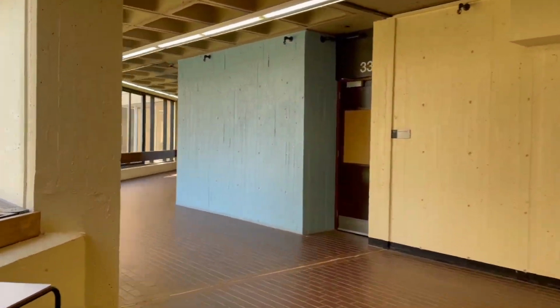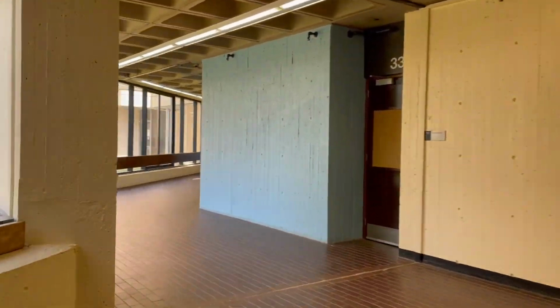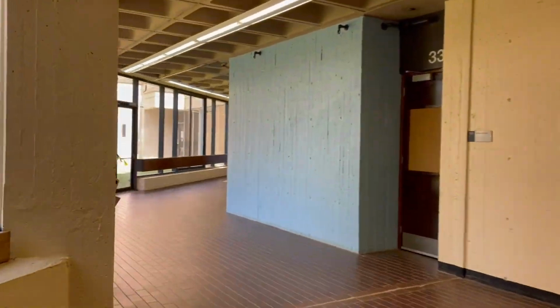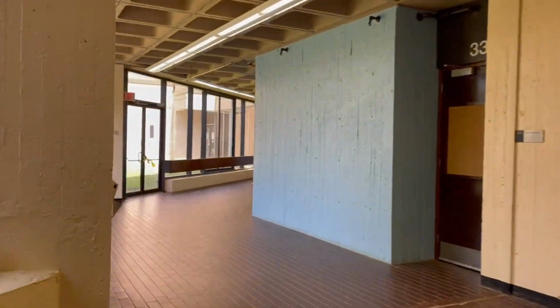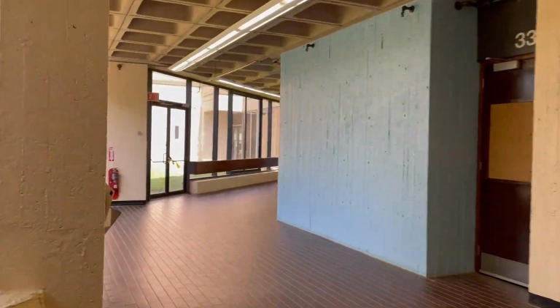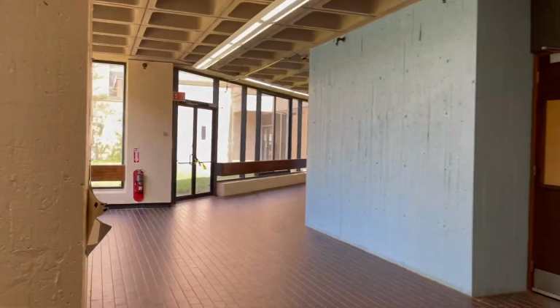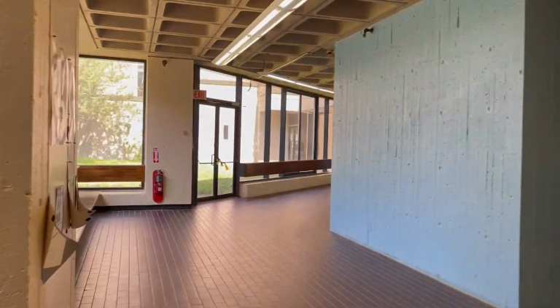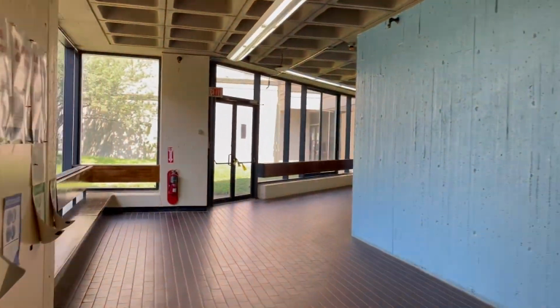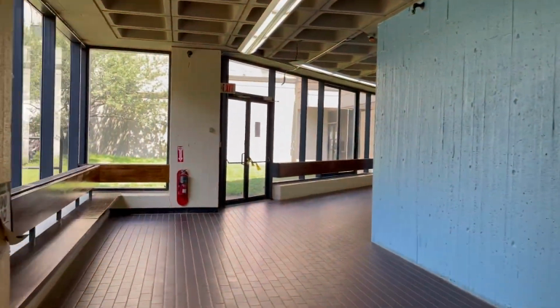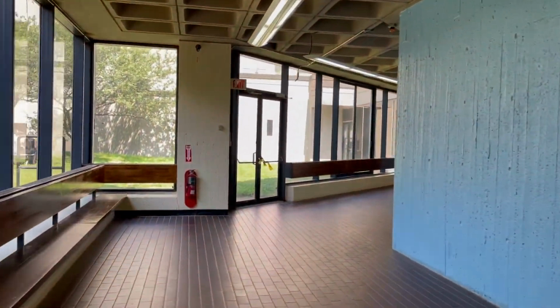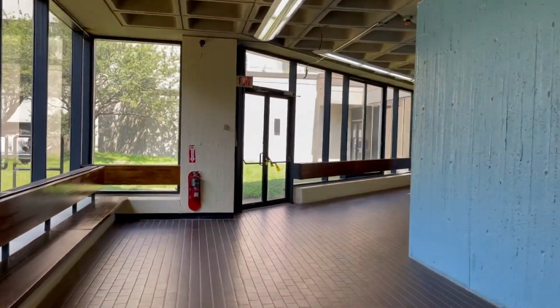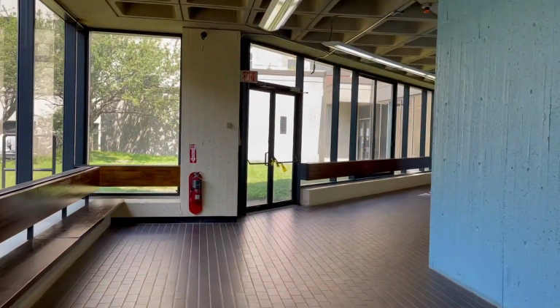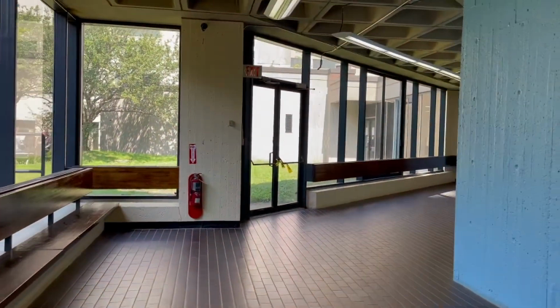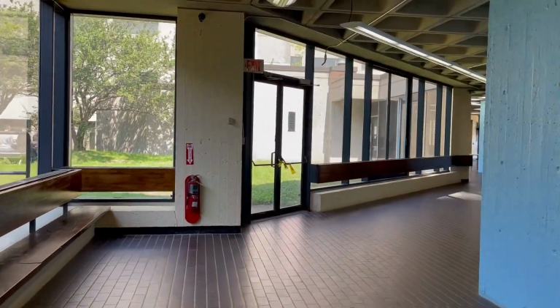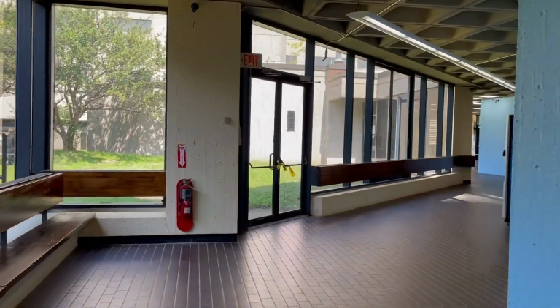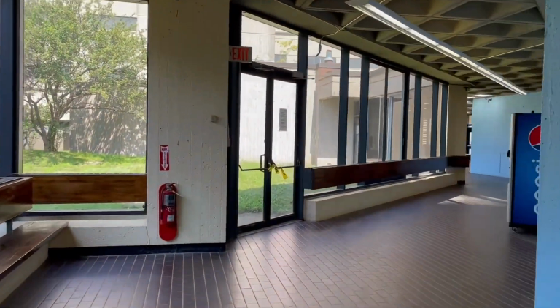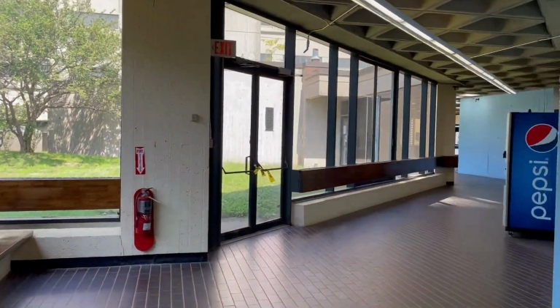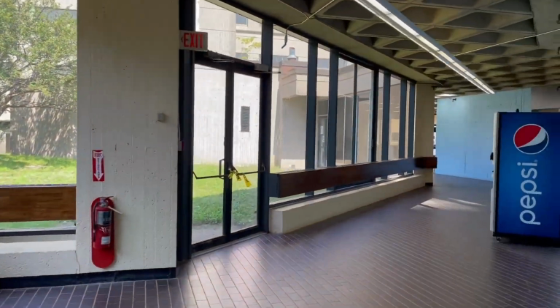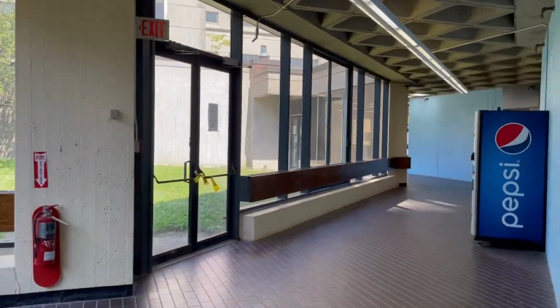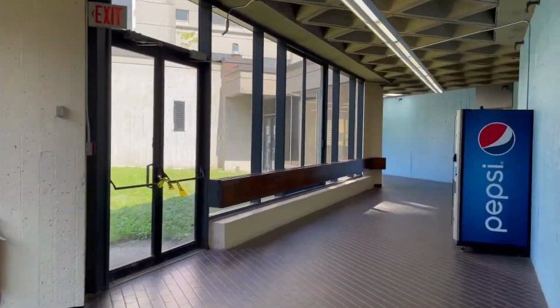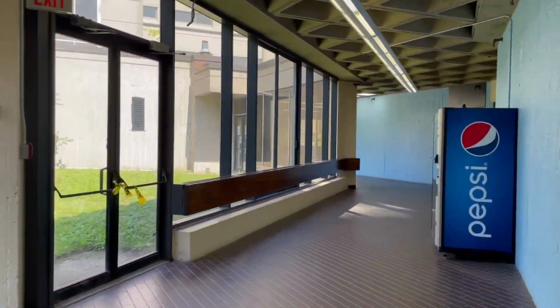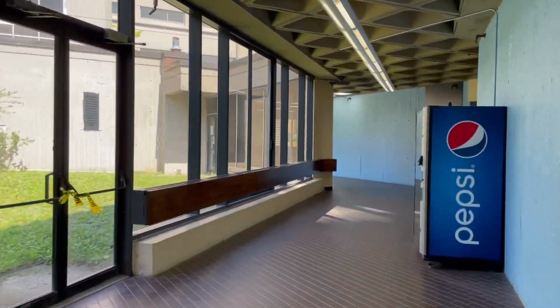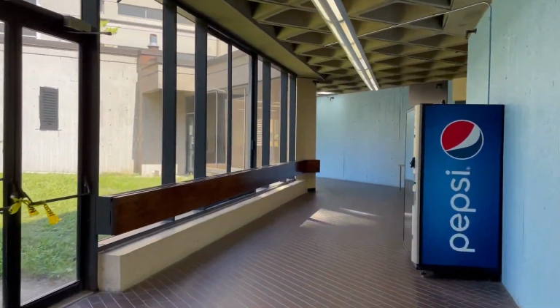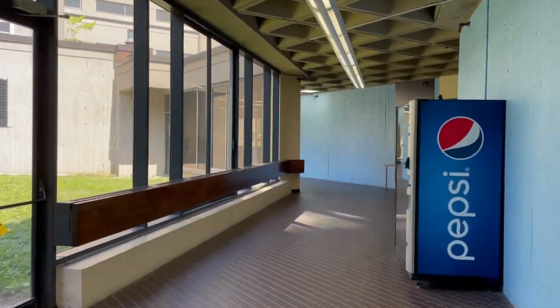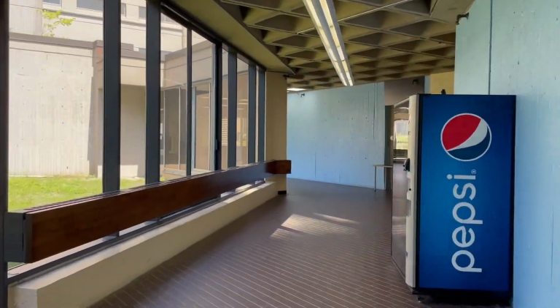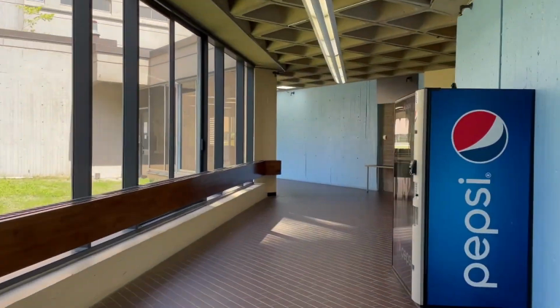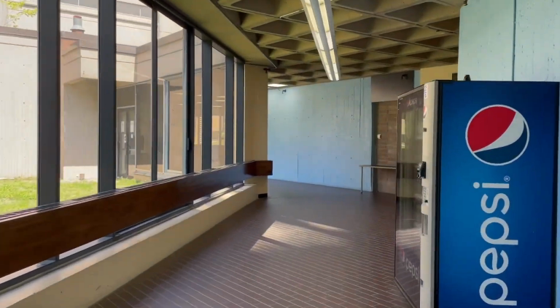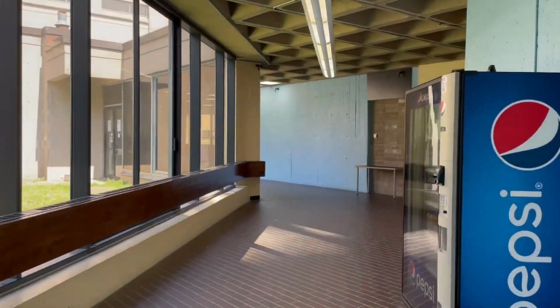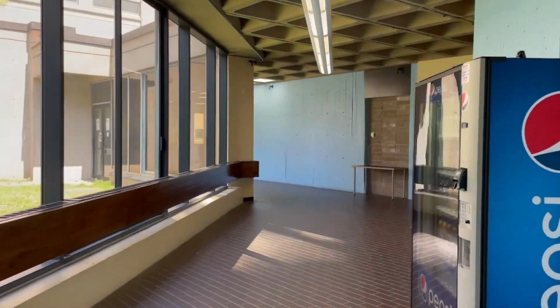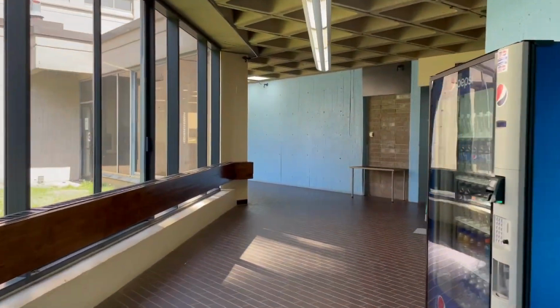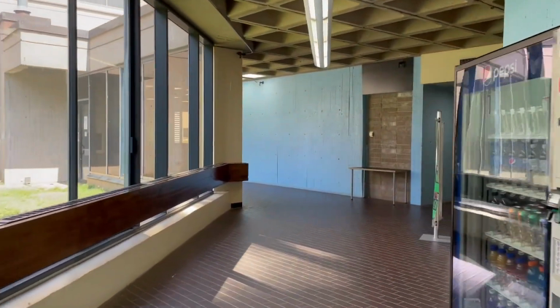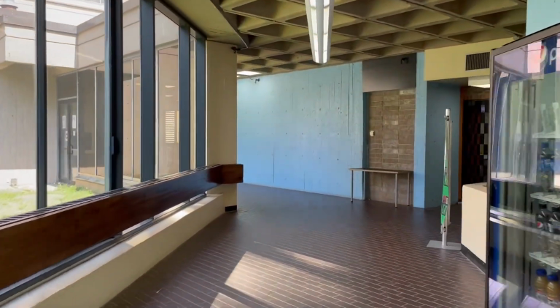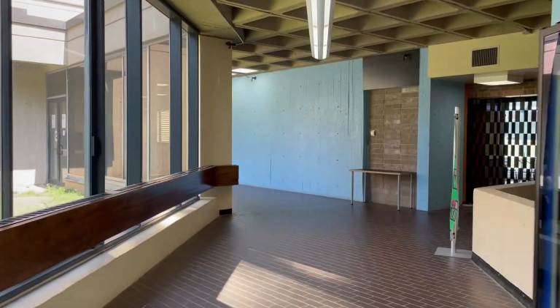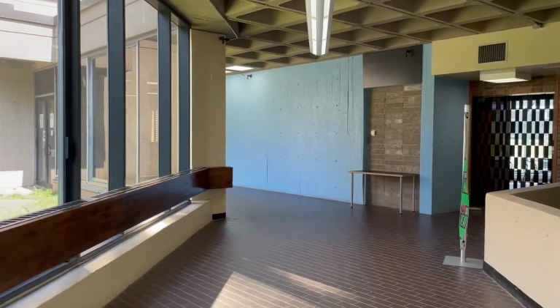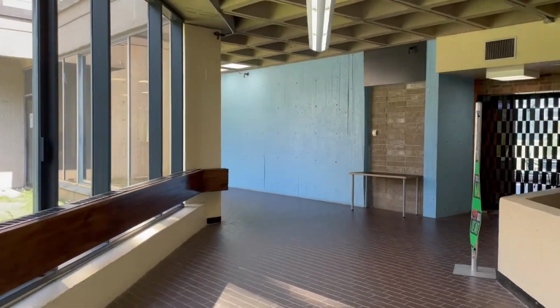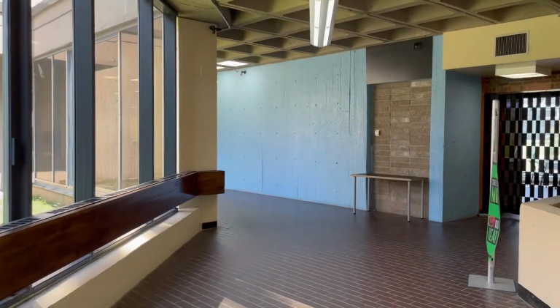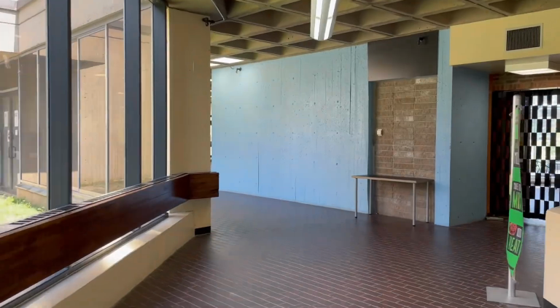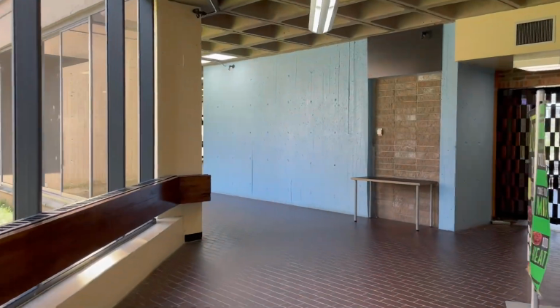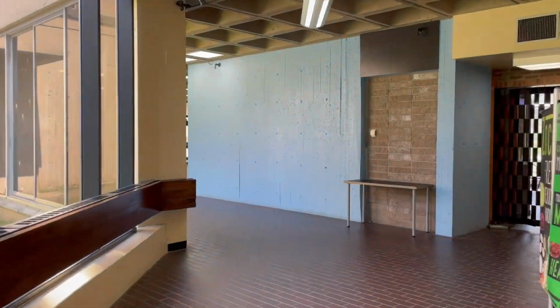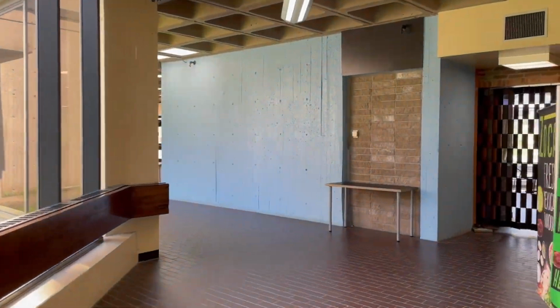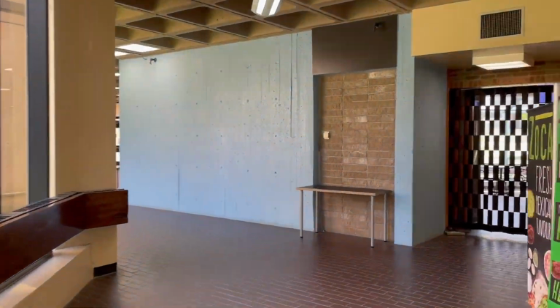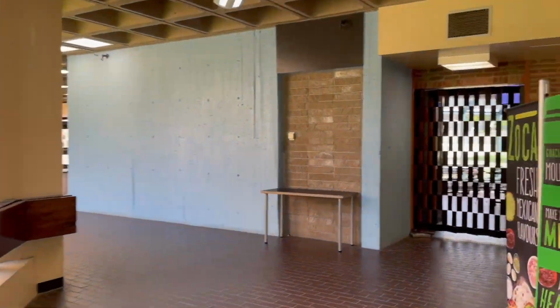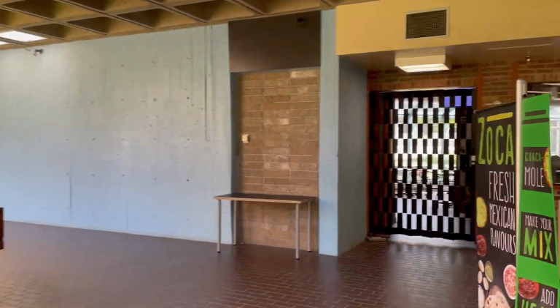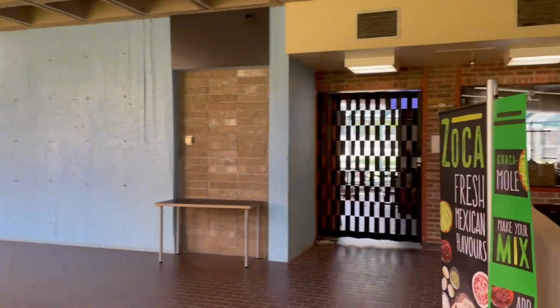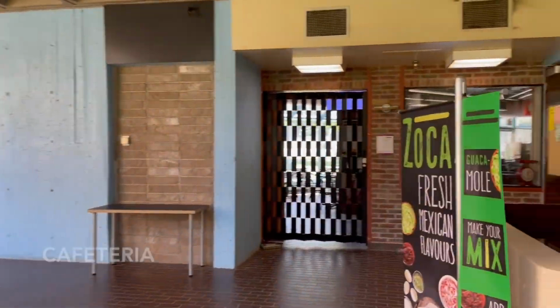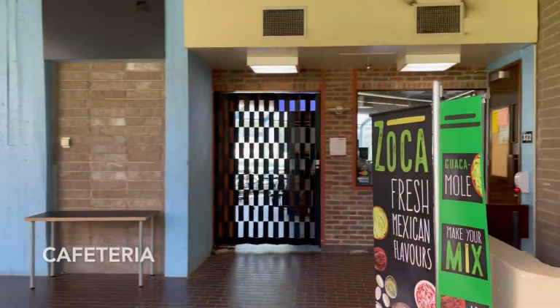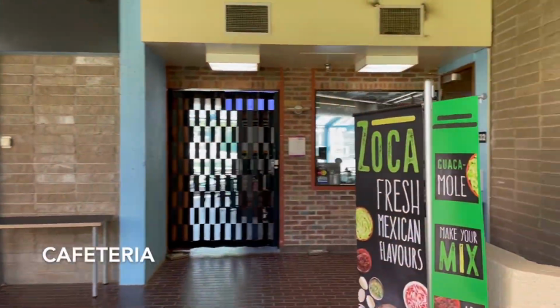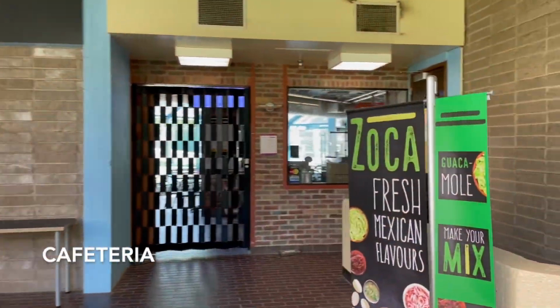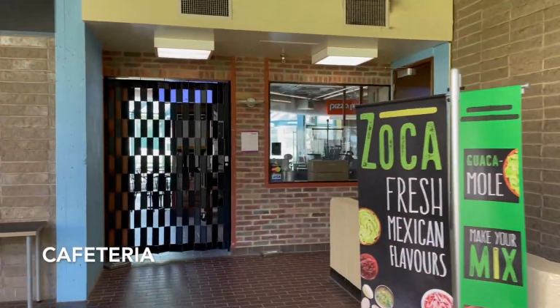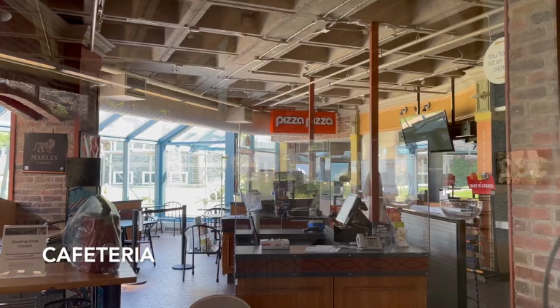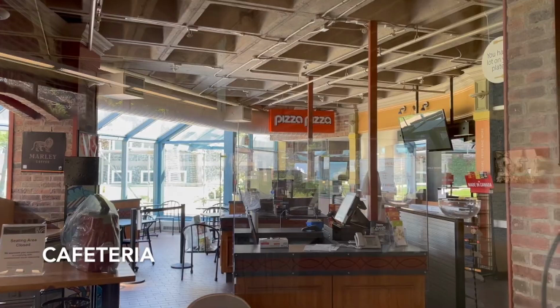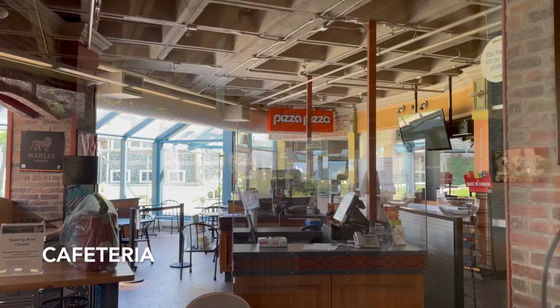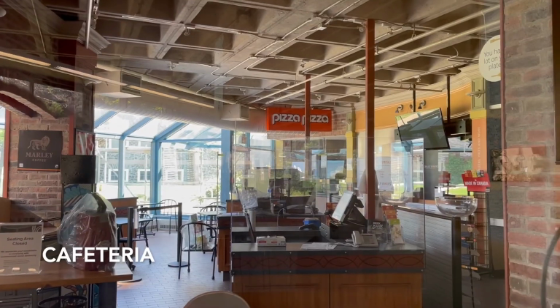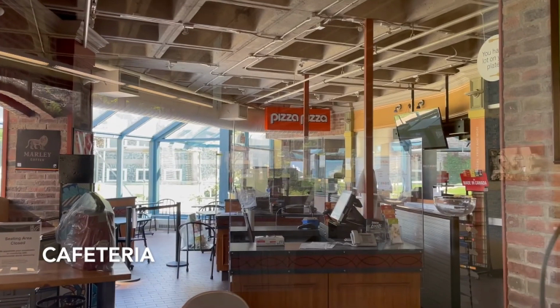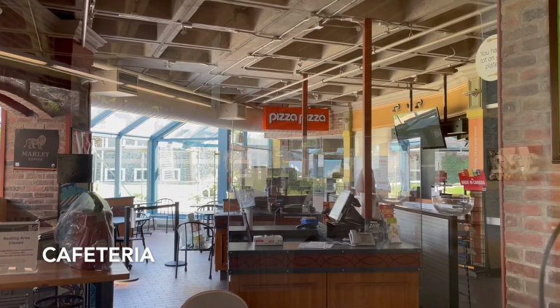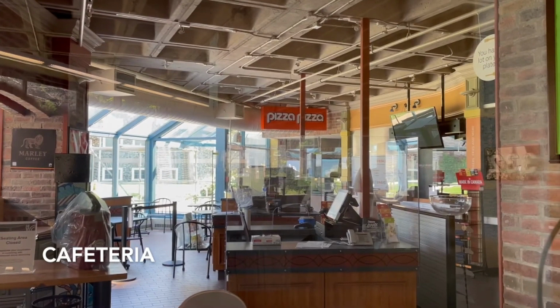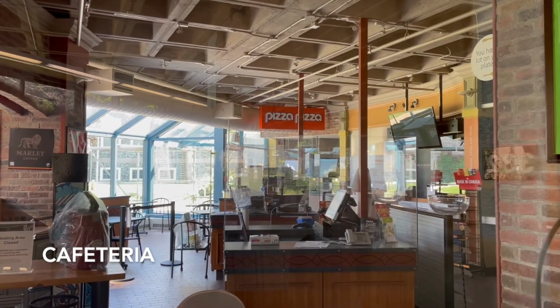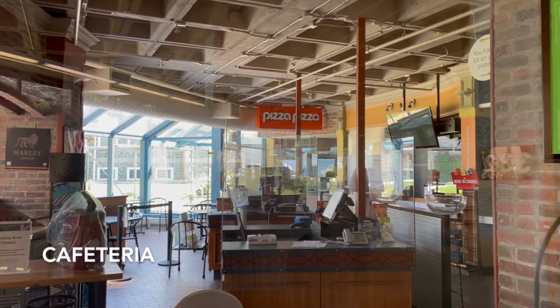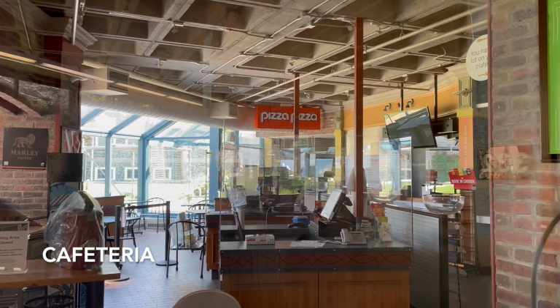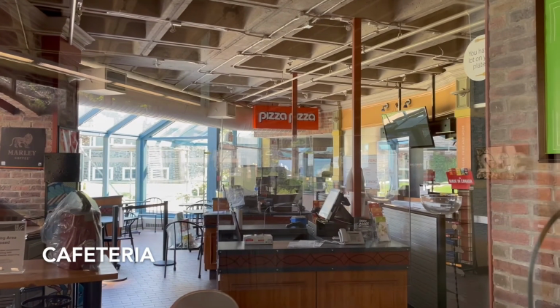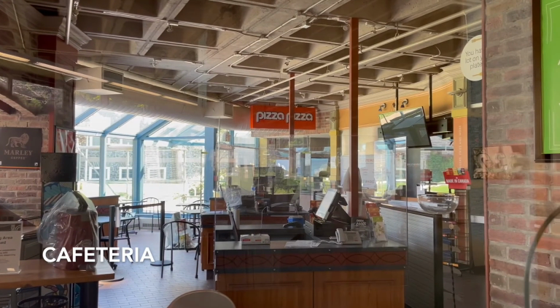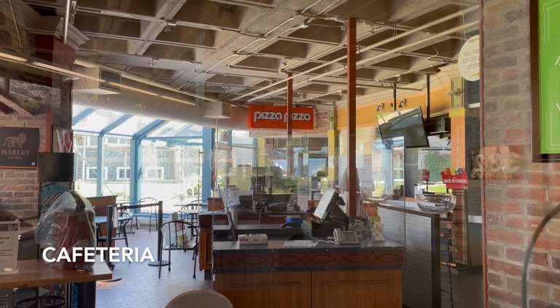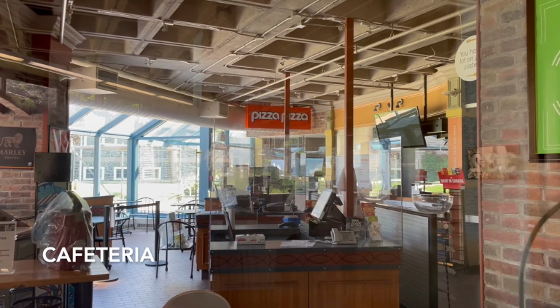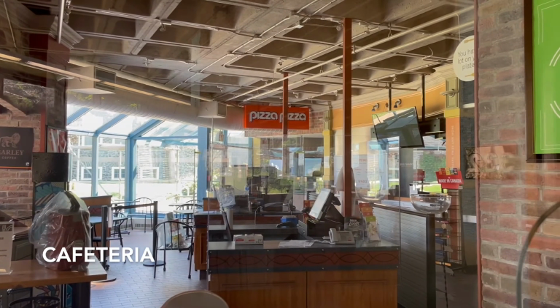And now we're heading back to the cafeteria, where you can grab something delicious from Extreme Pita, Pizza Pizza, or Grill Works.